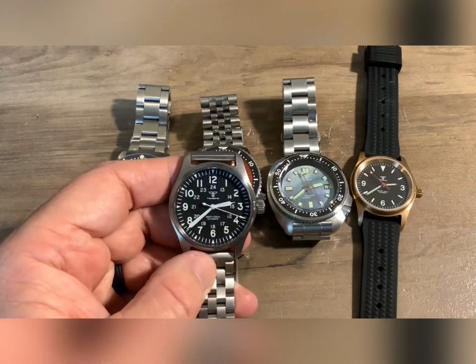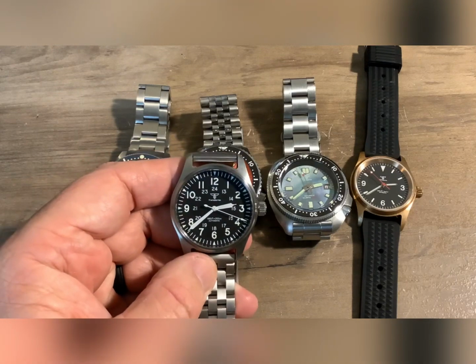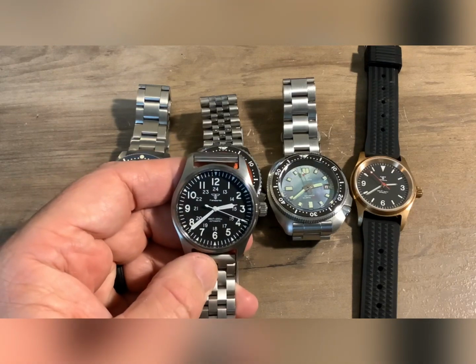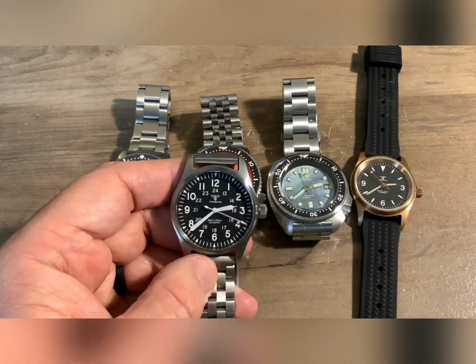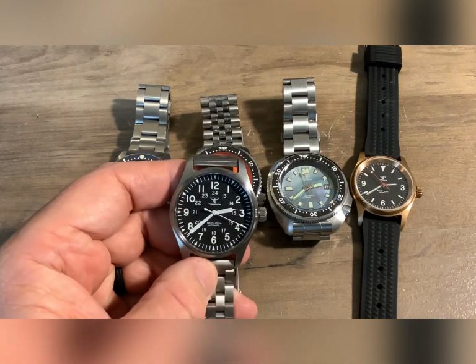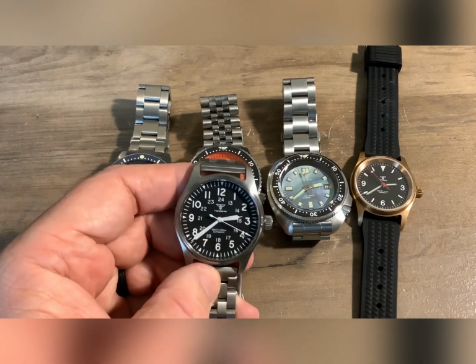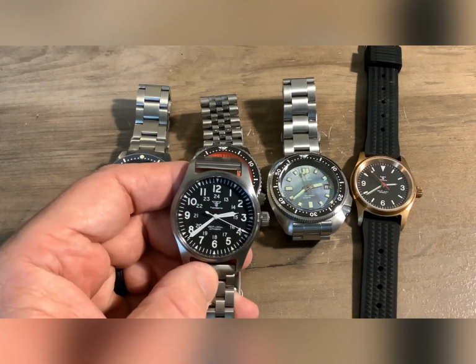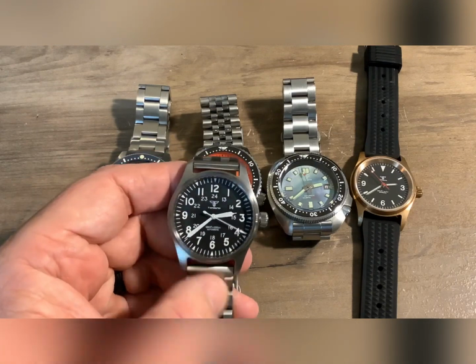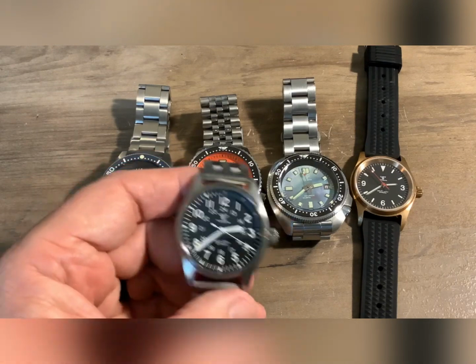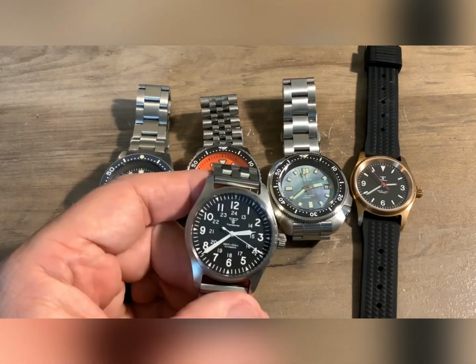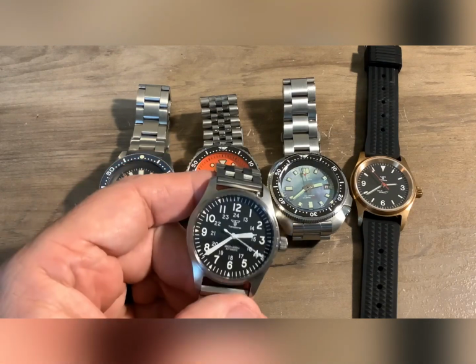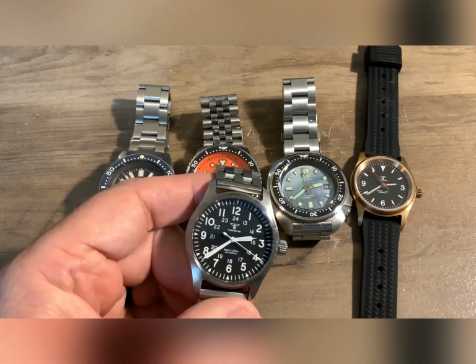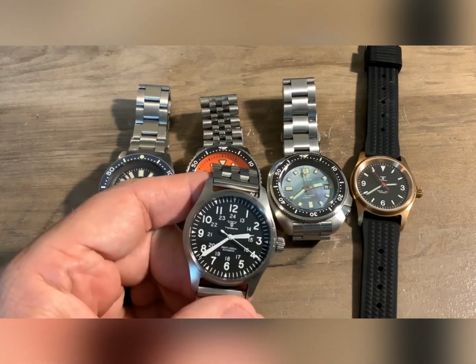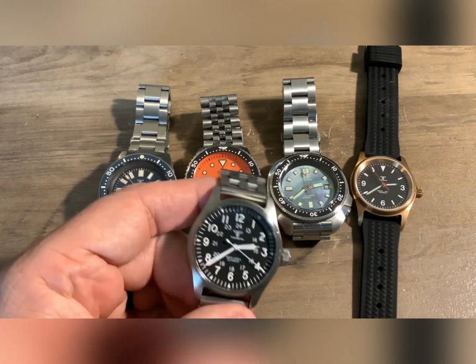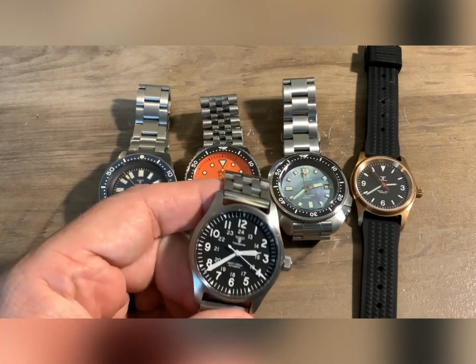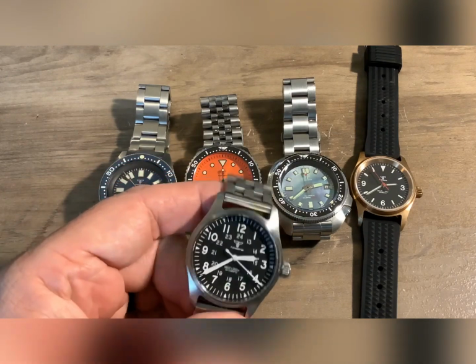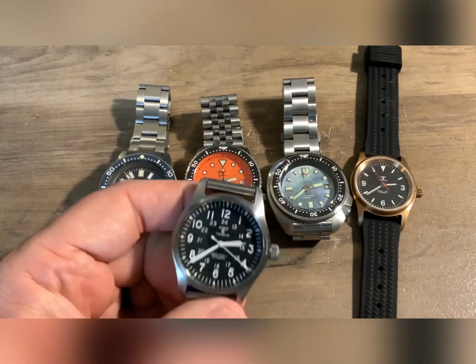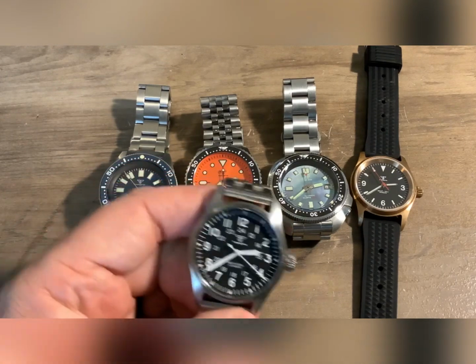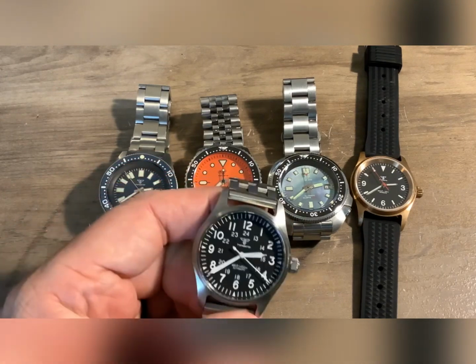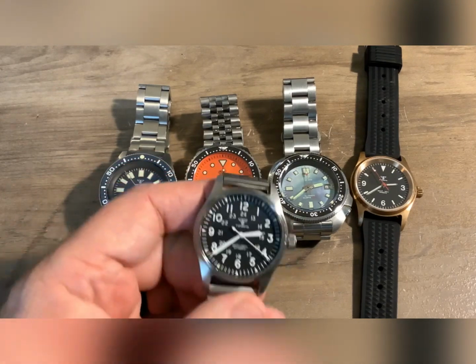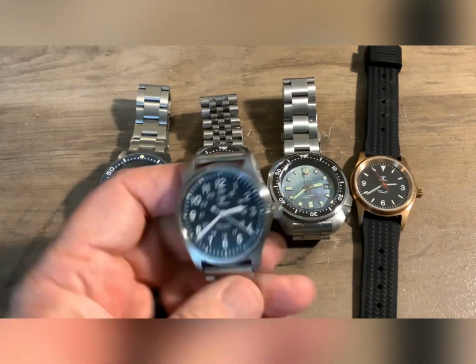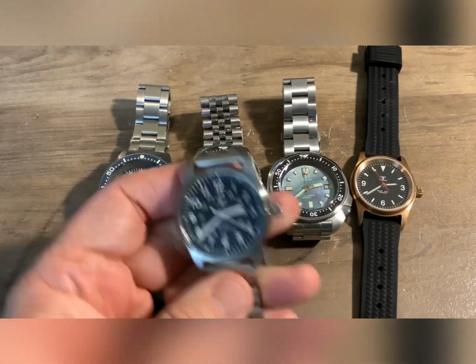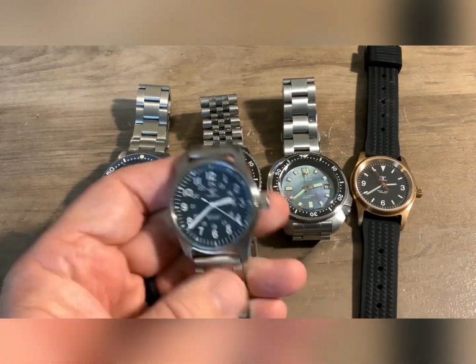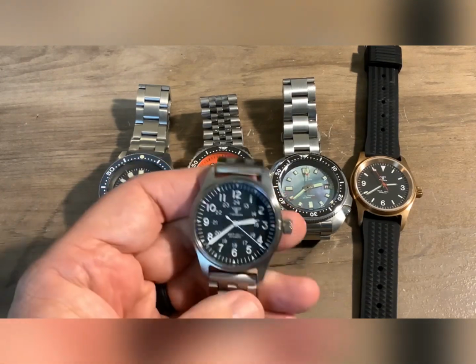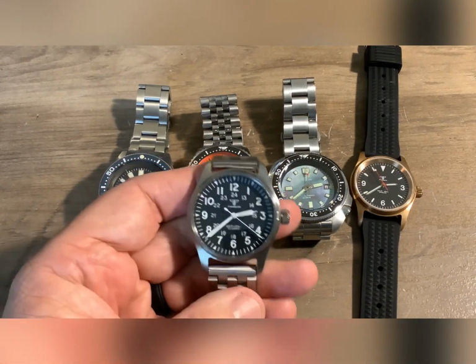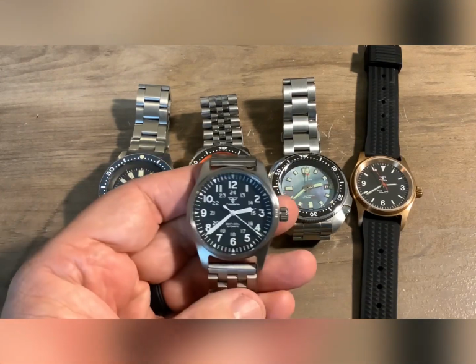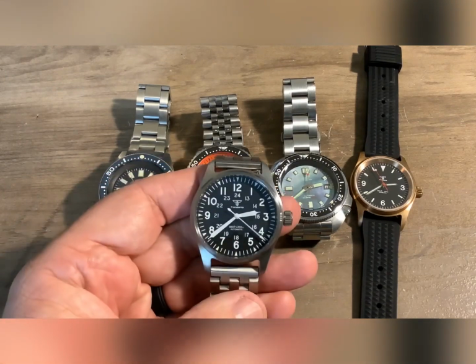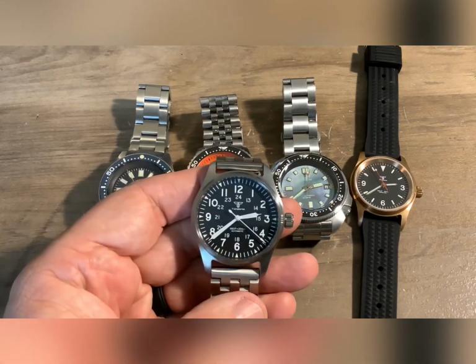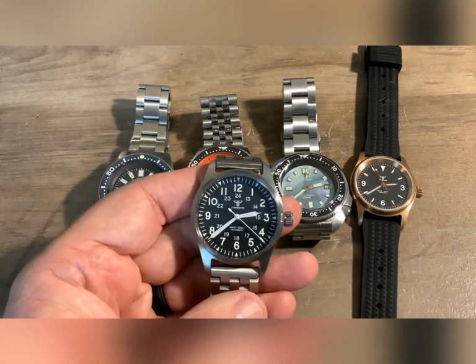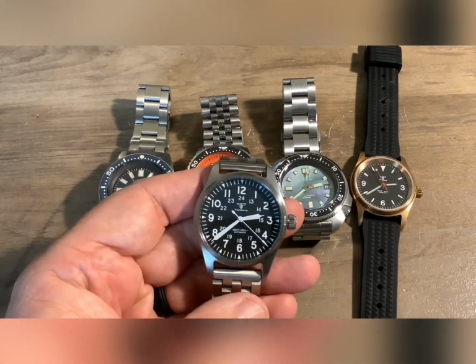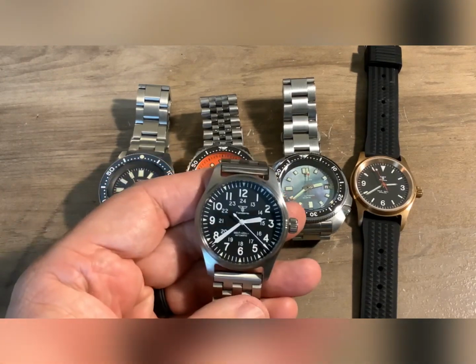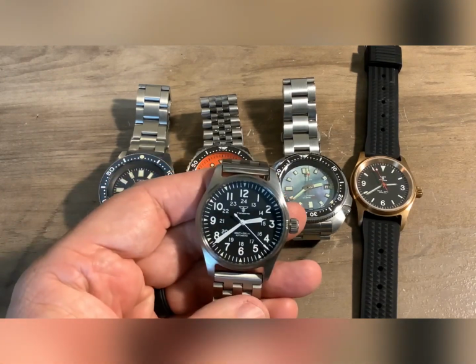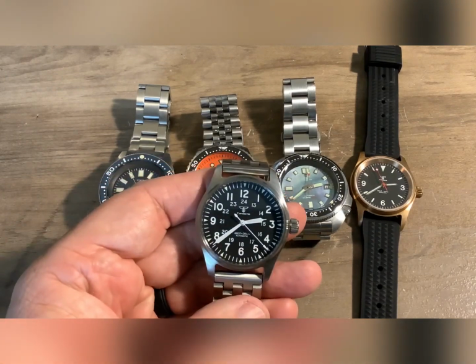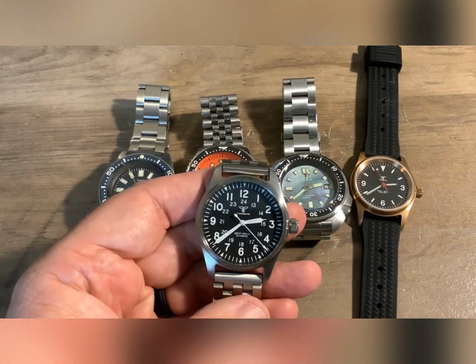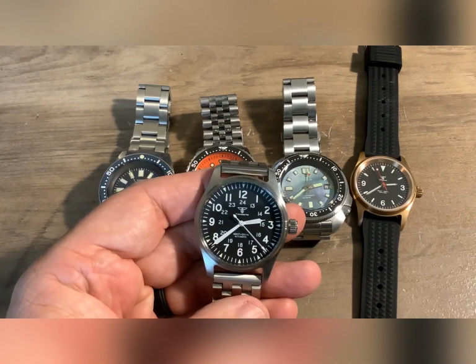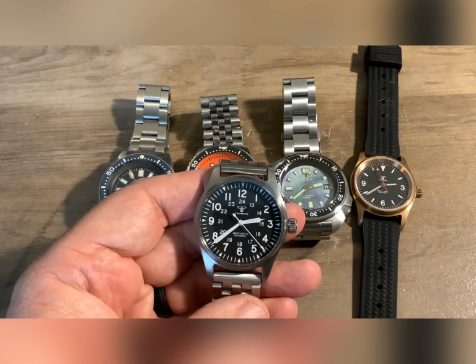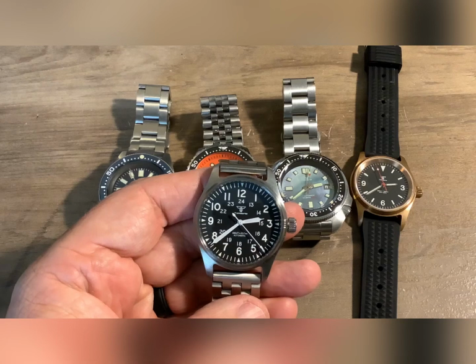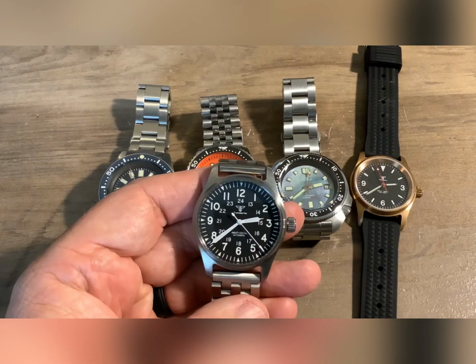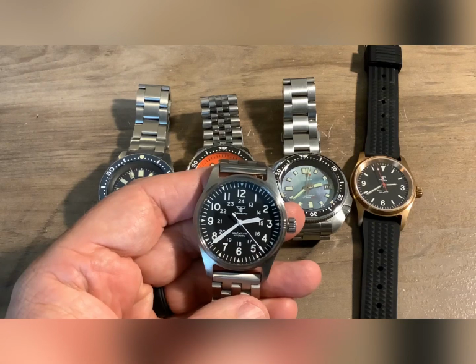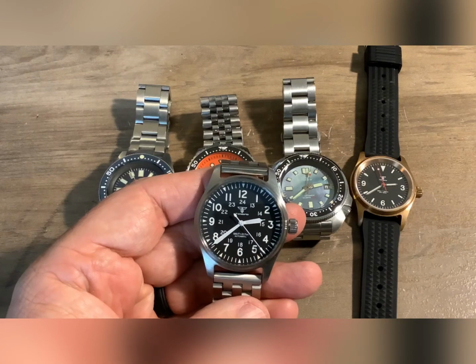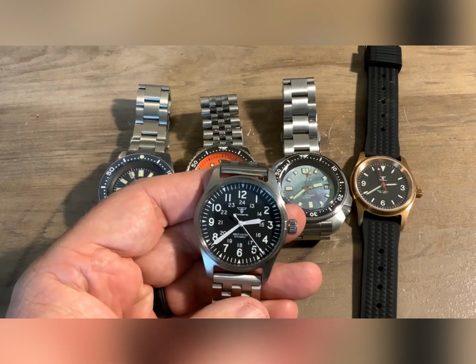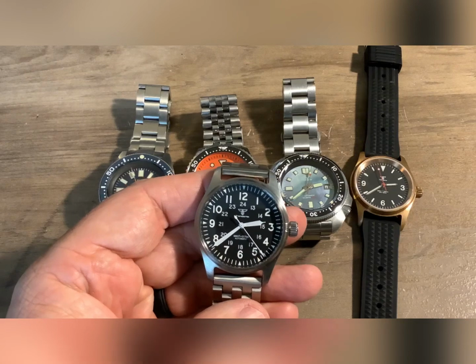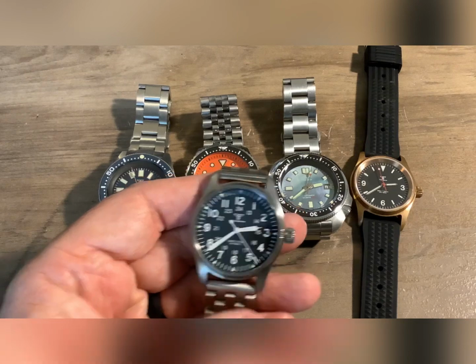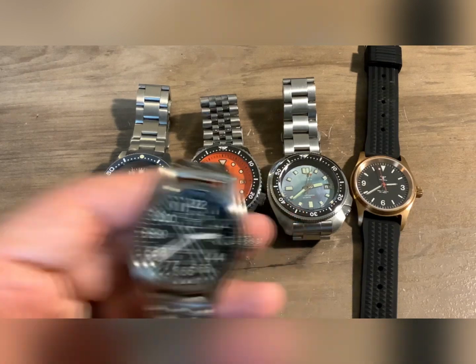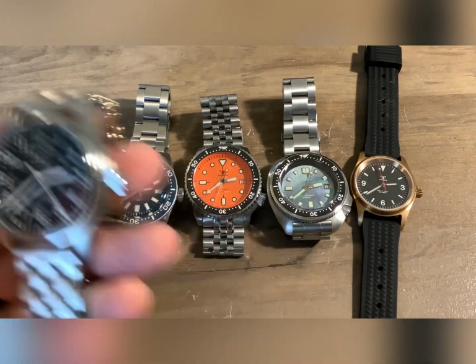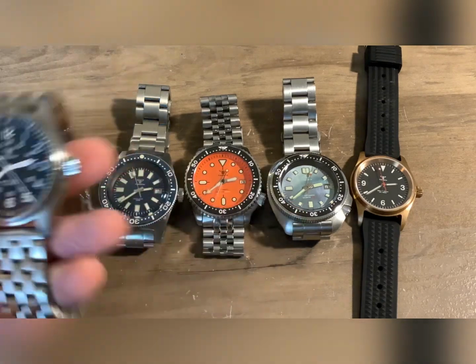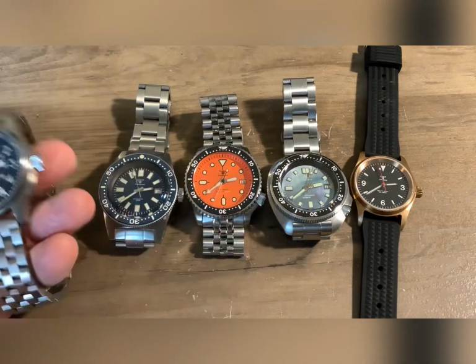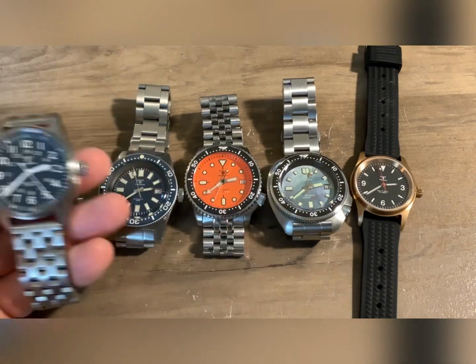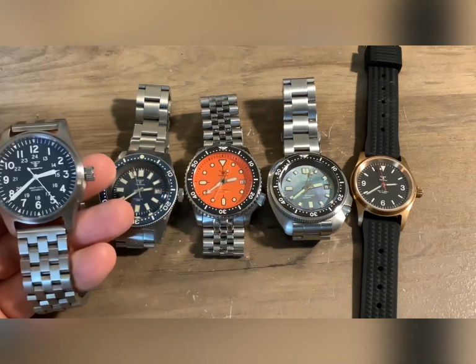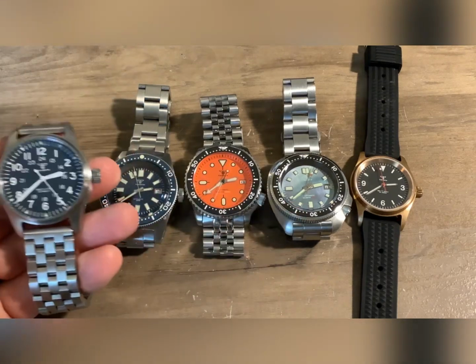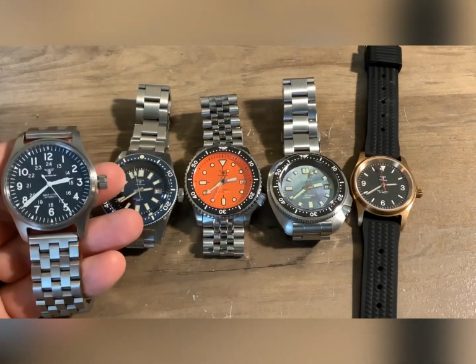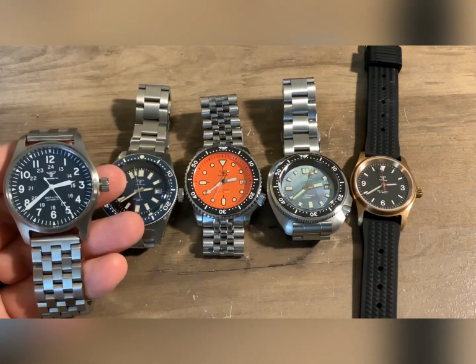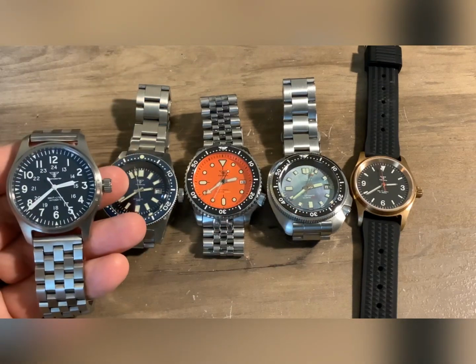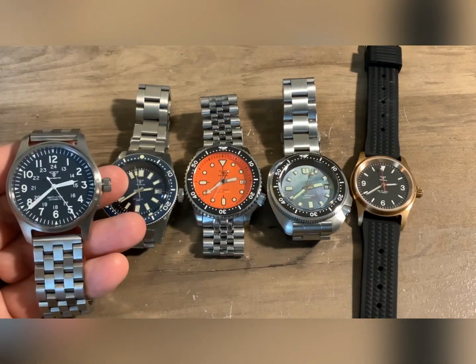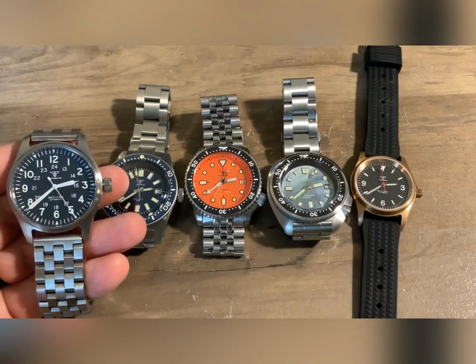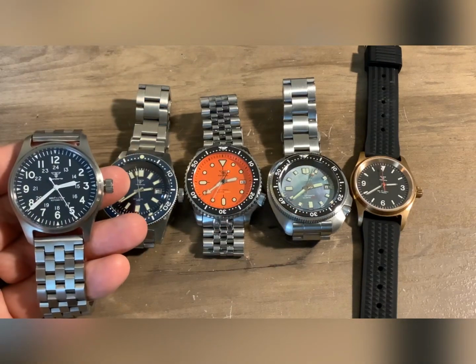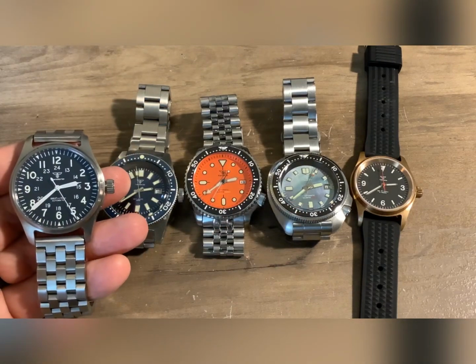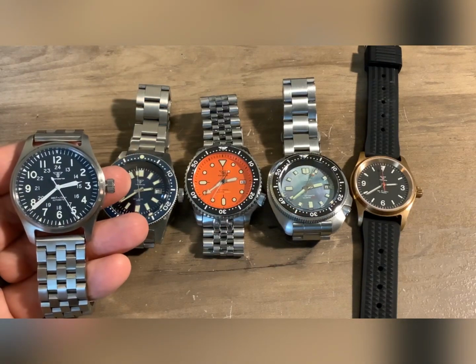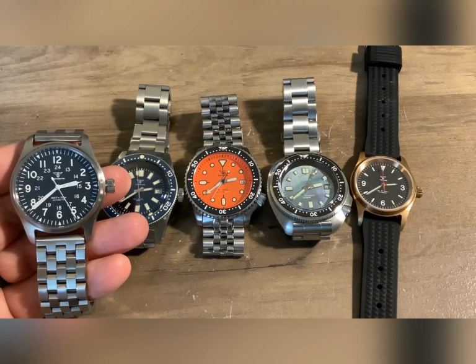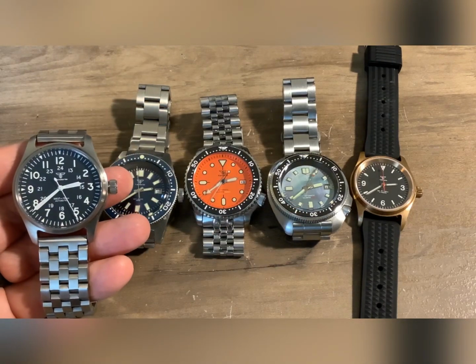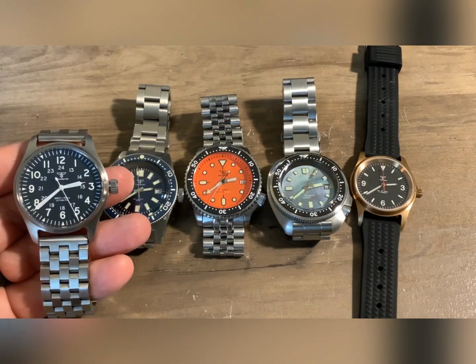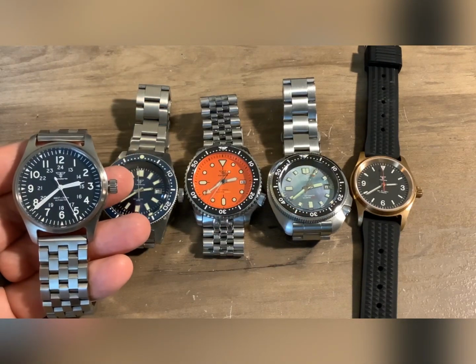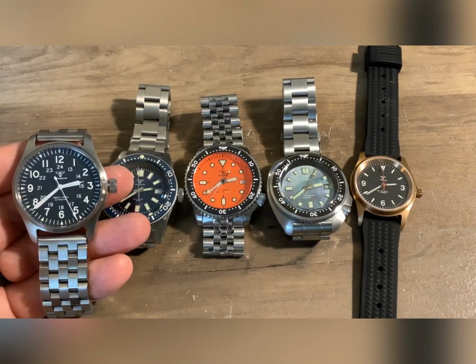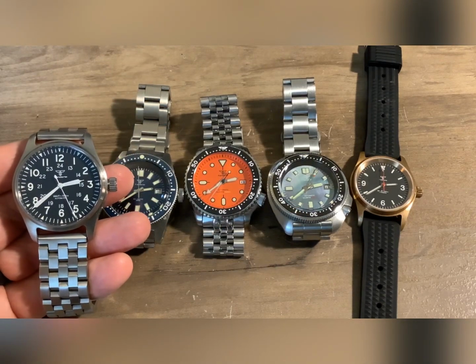Tandoria watches — my opinion, awesome bargain. Highly recommend them. Obviously I own five of them, I like the brand.